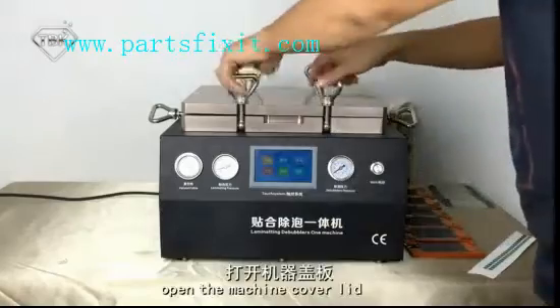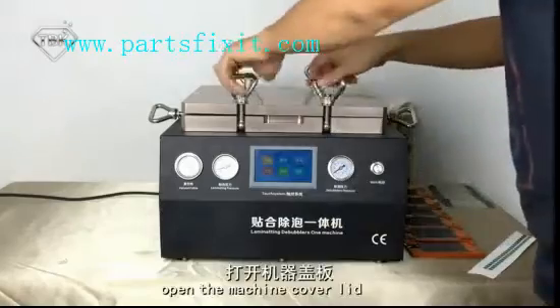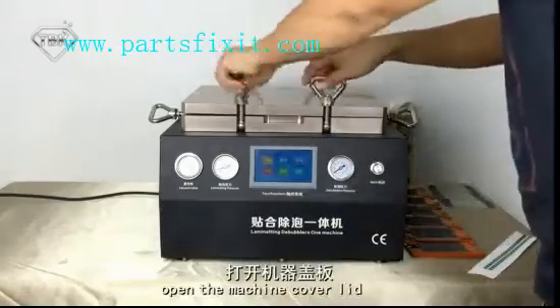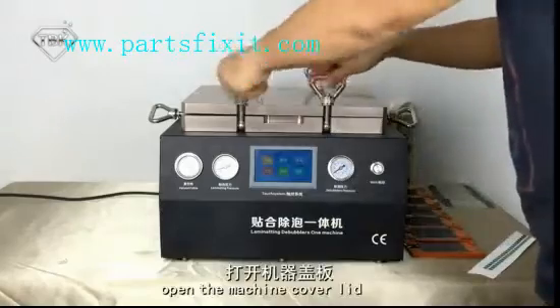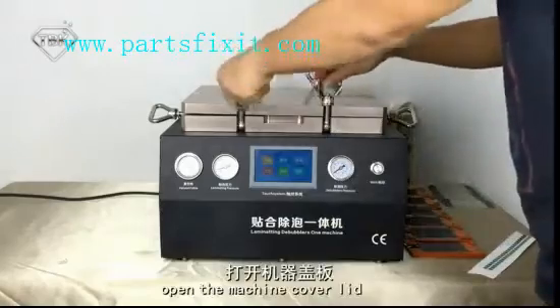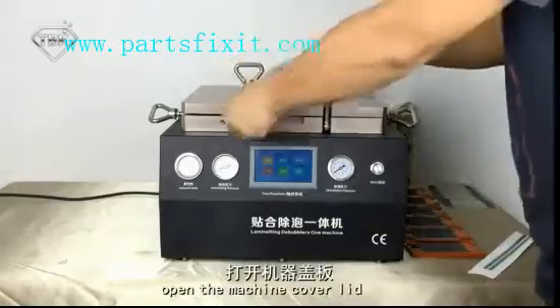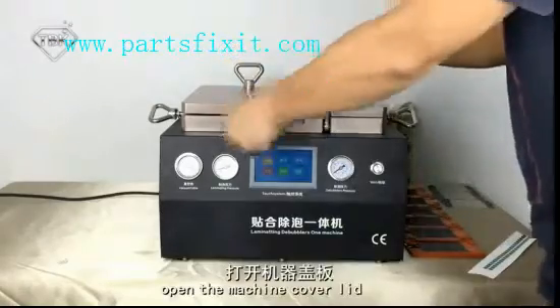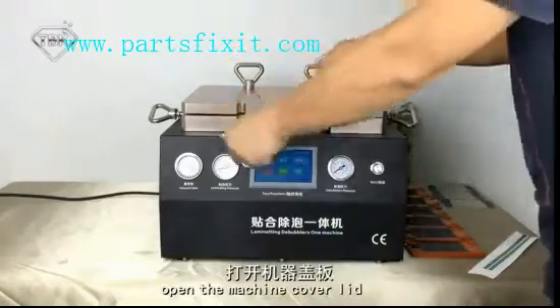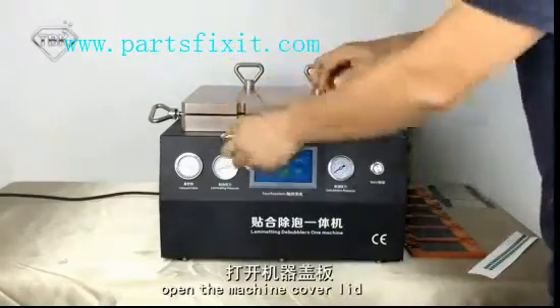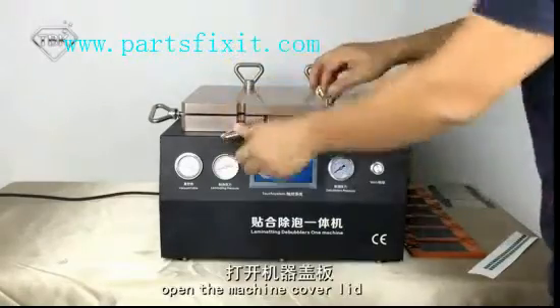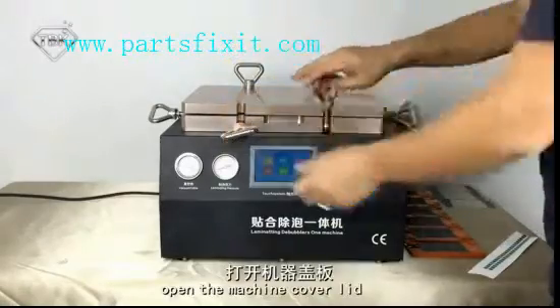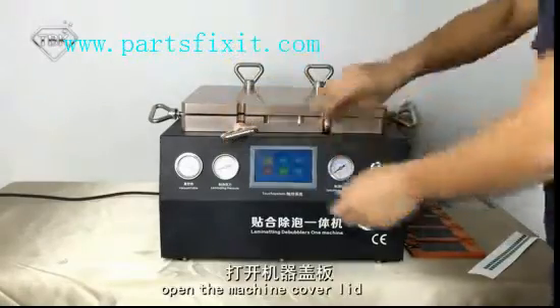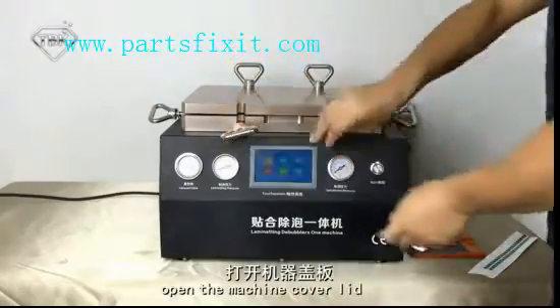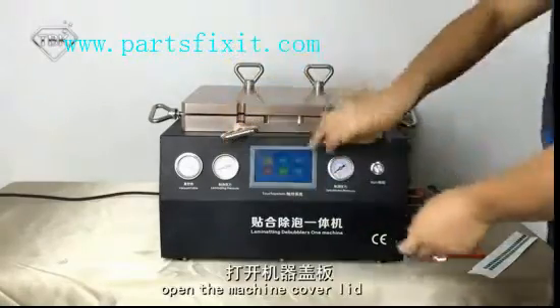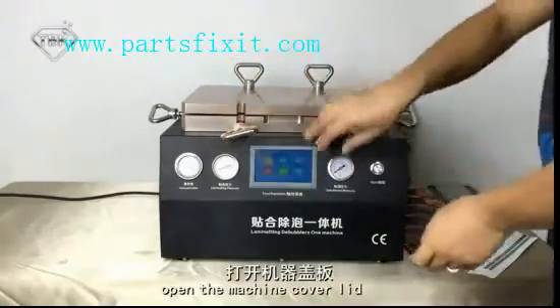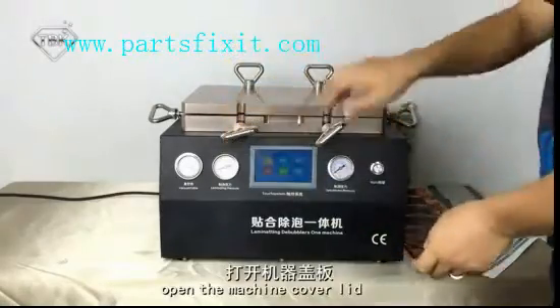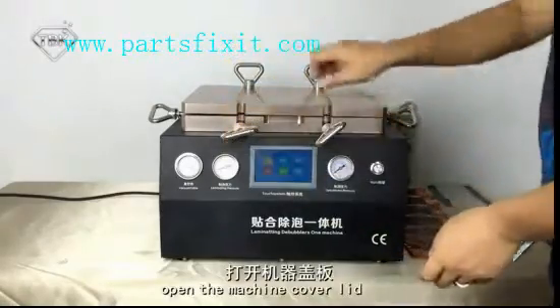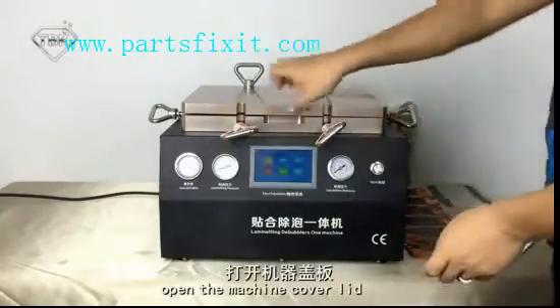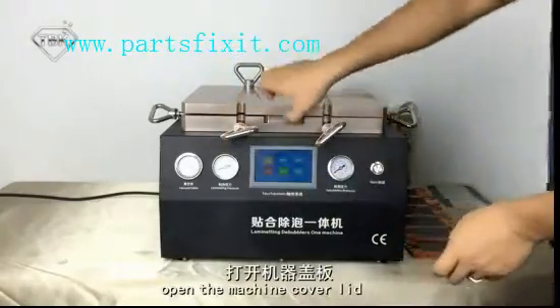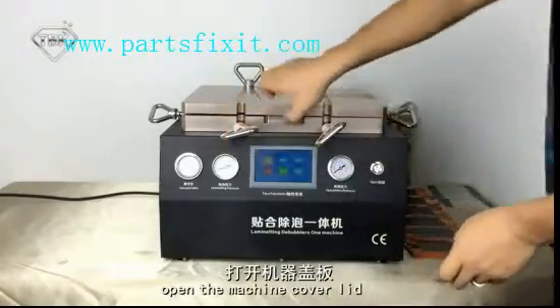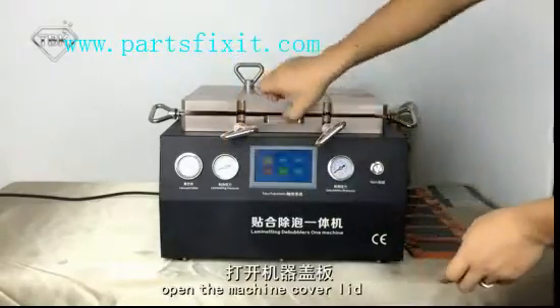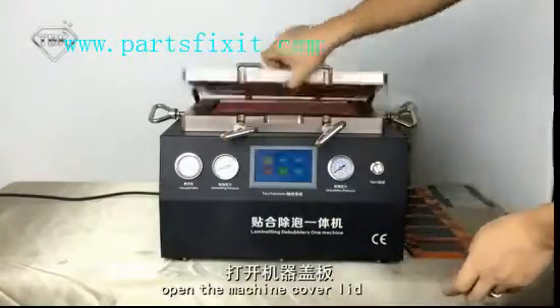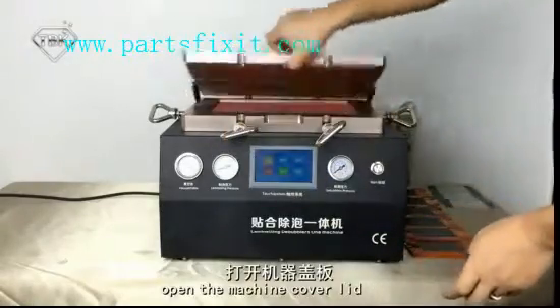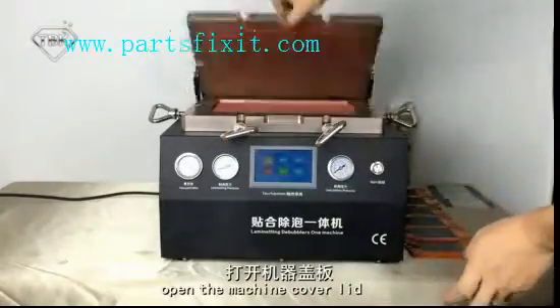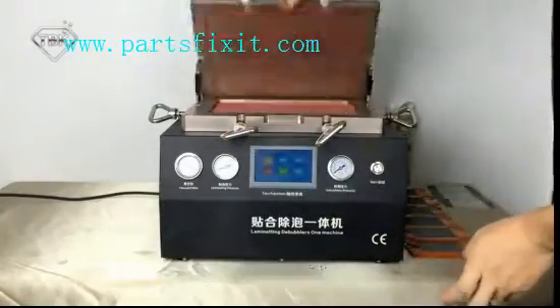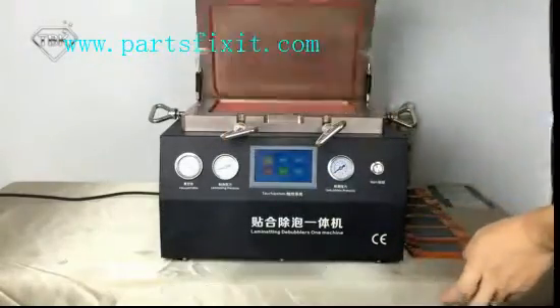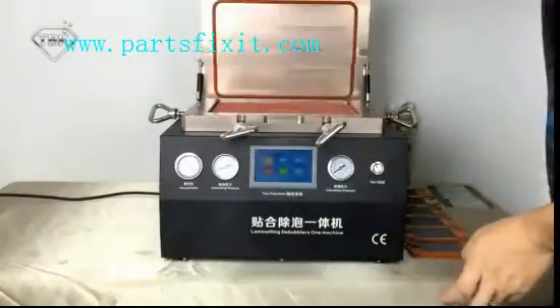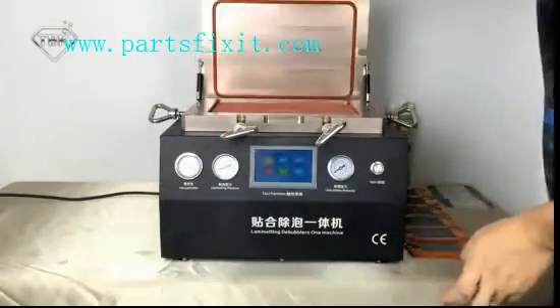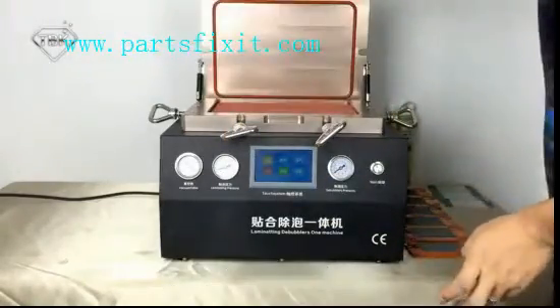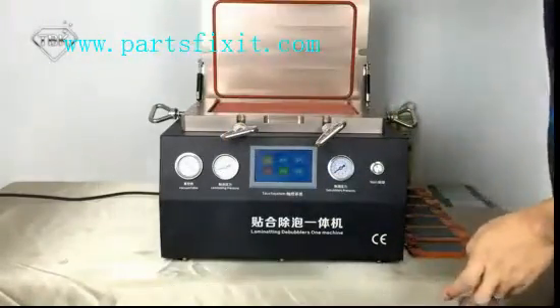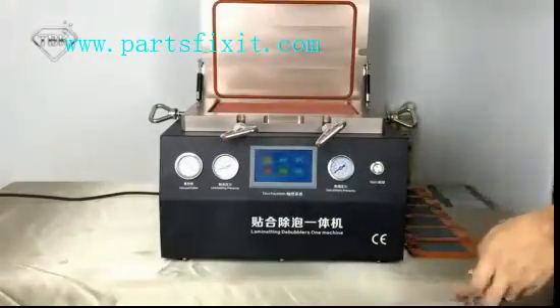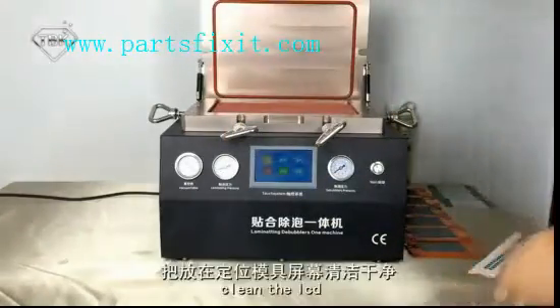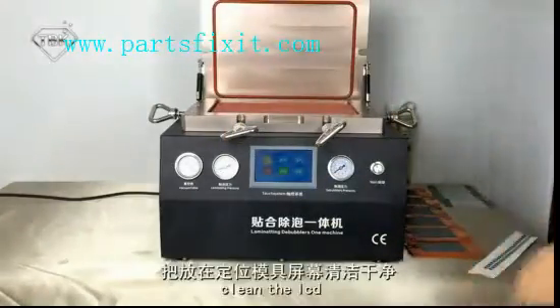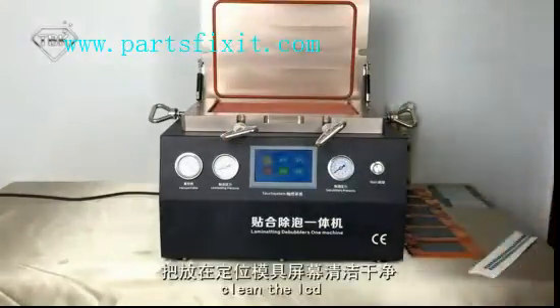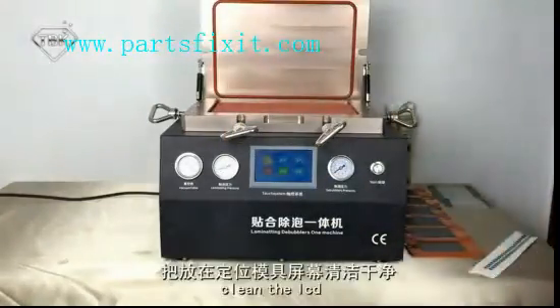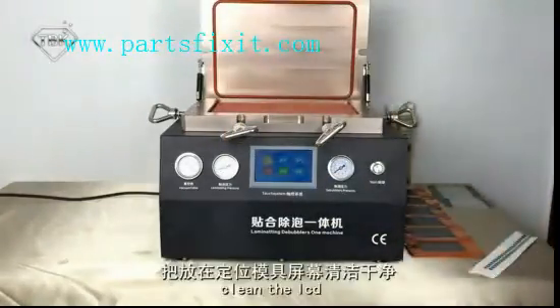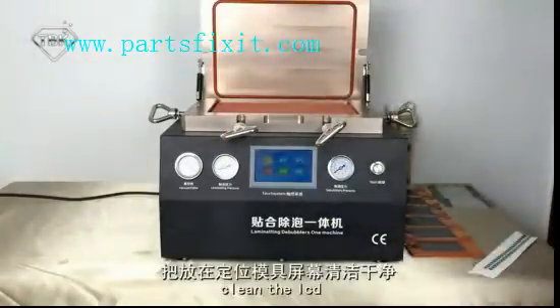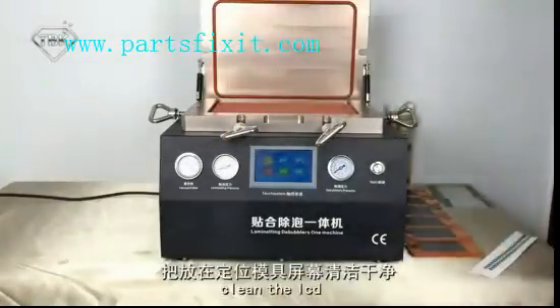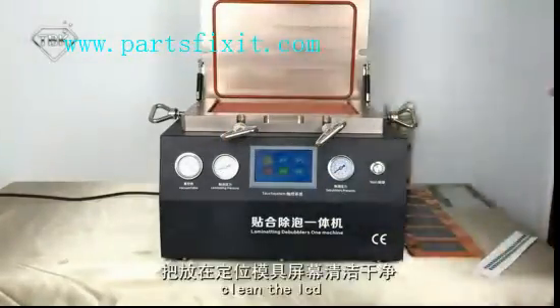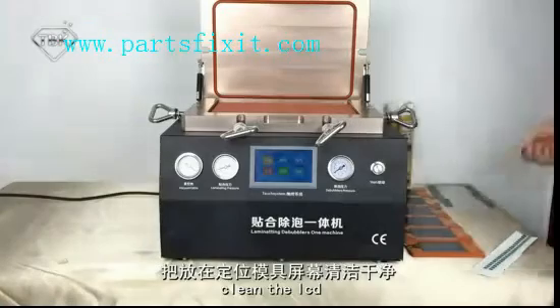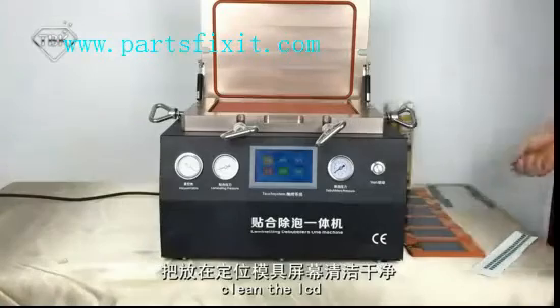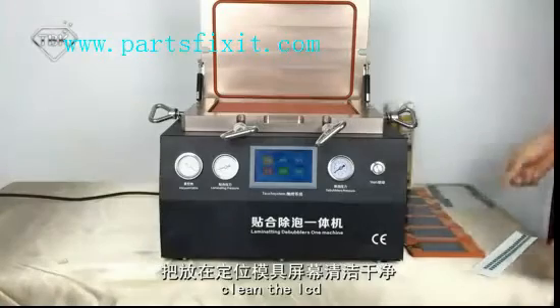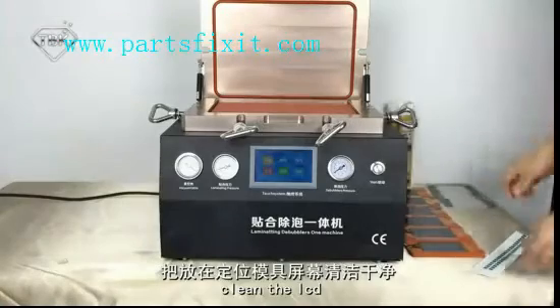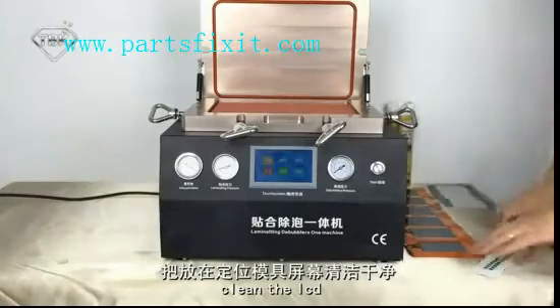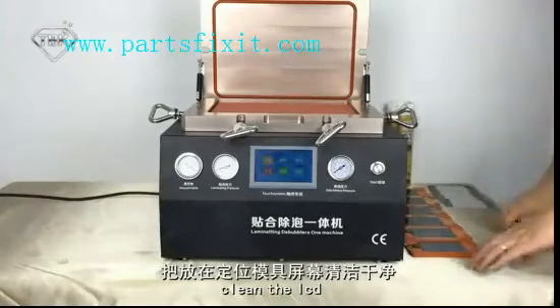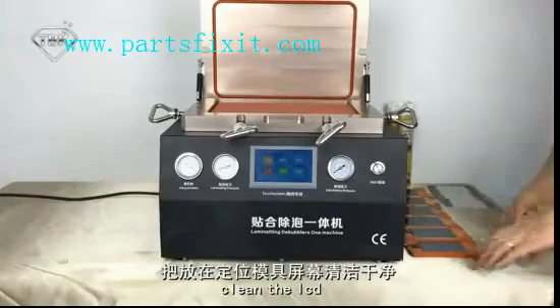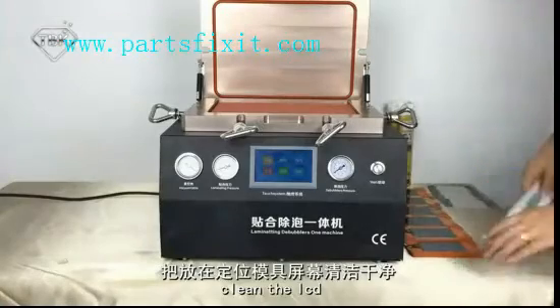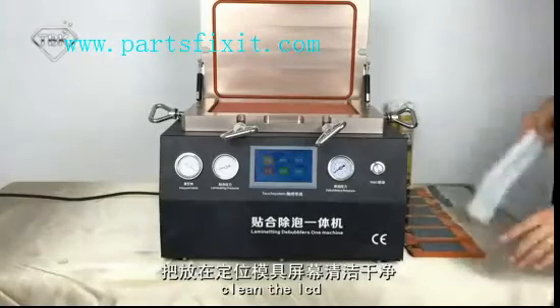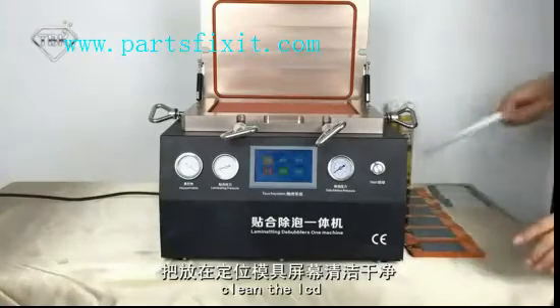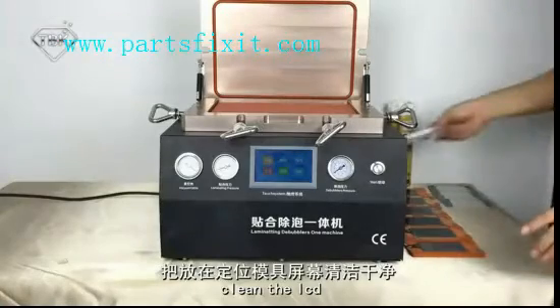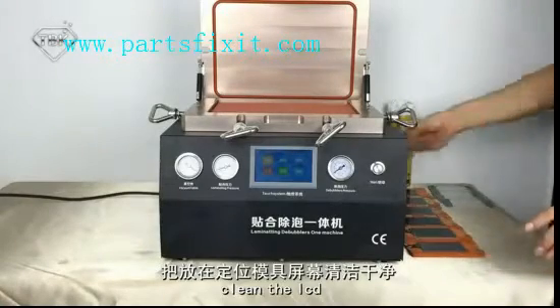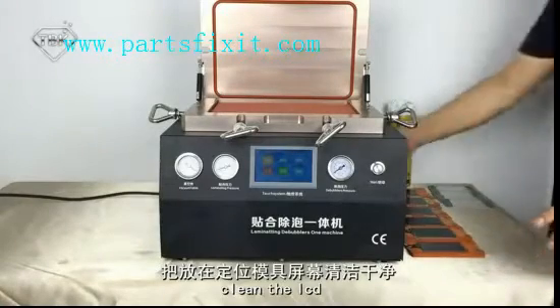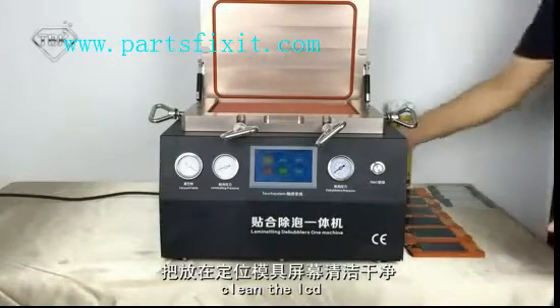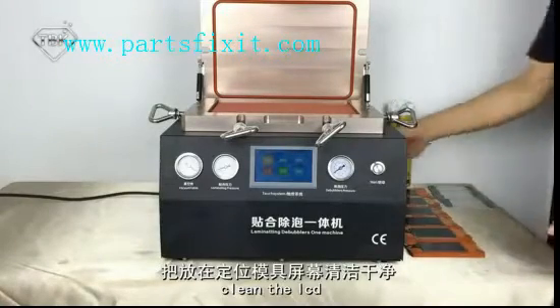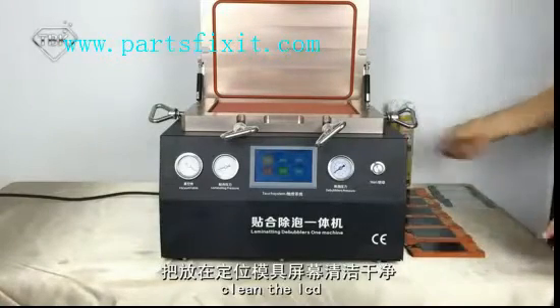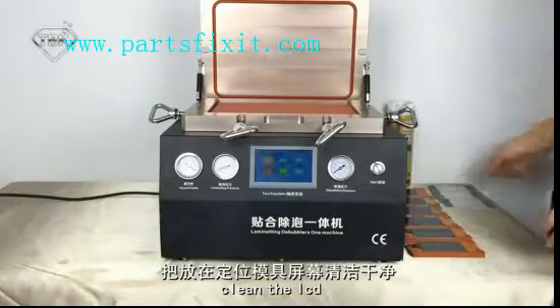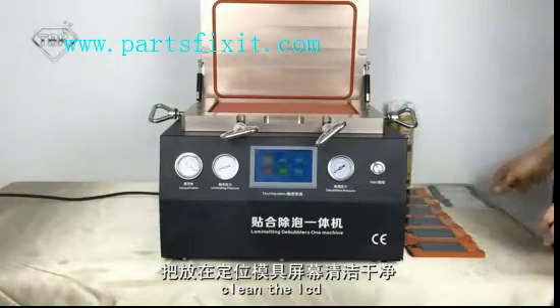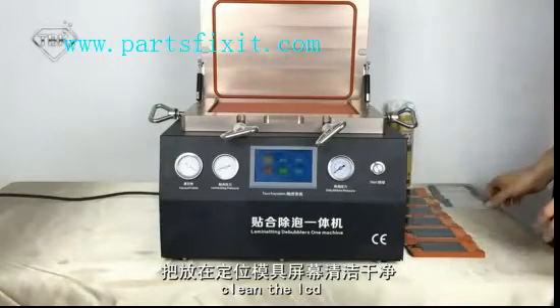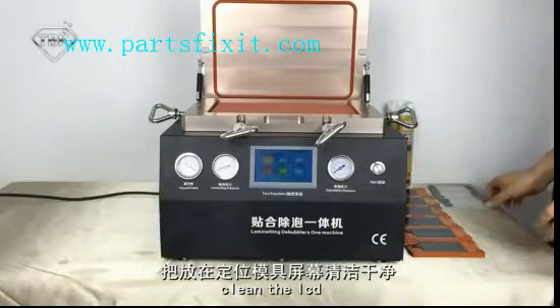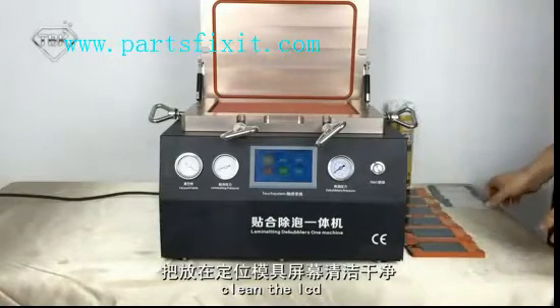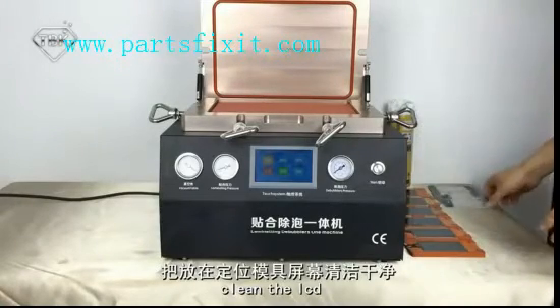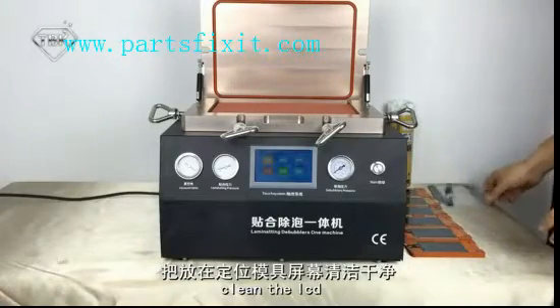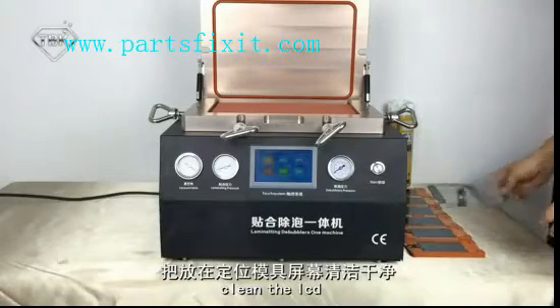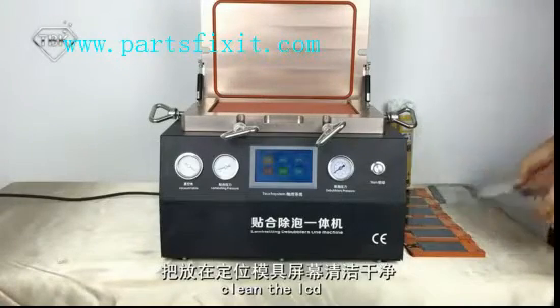Open the Motion Cover Lid. Clean the LCD — before we already clean it.